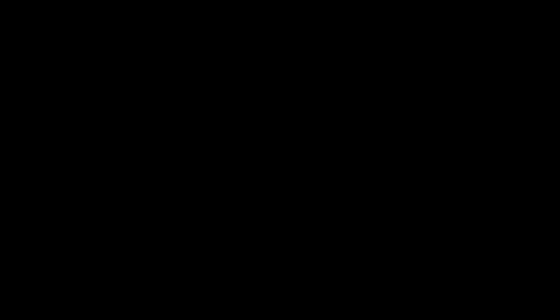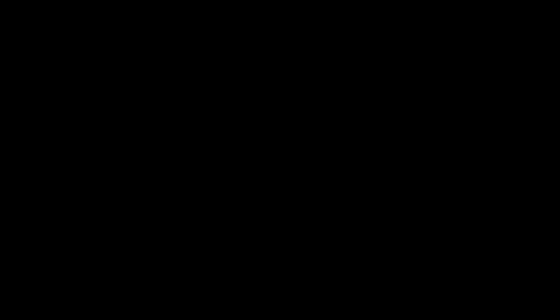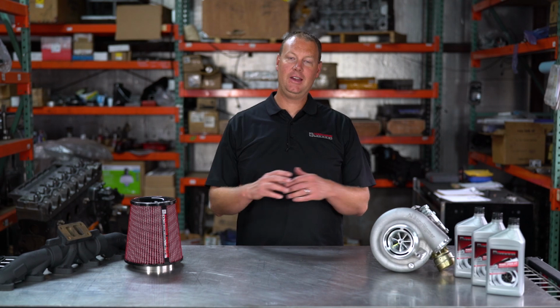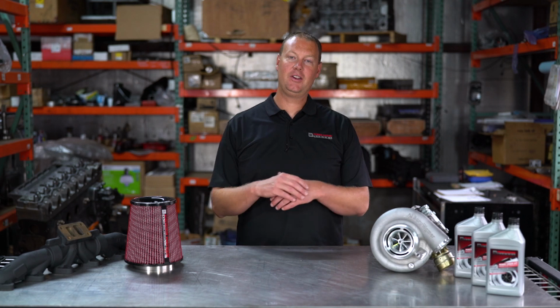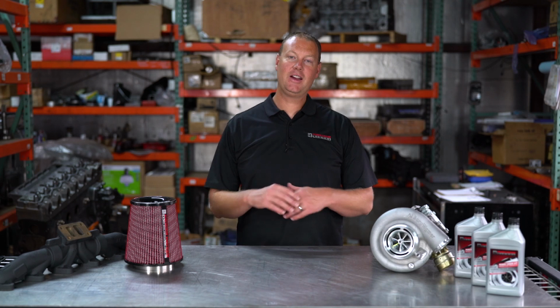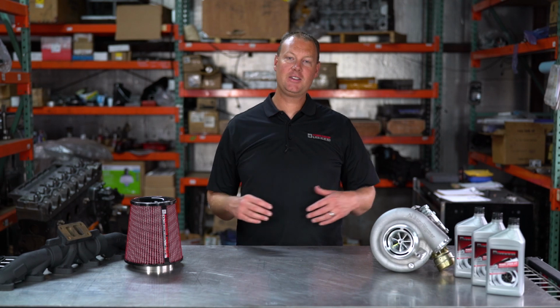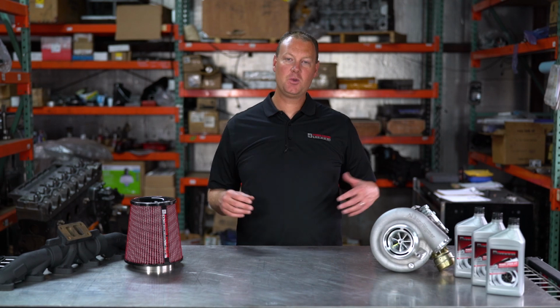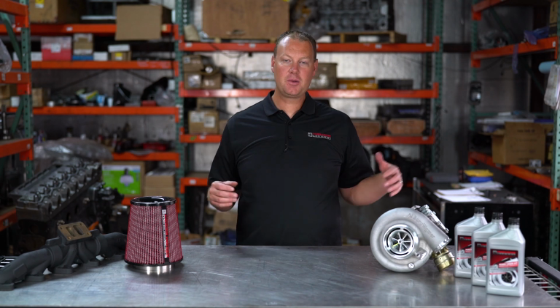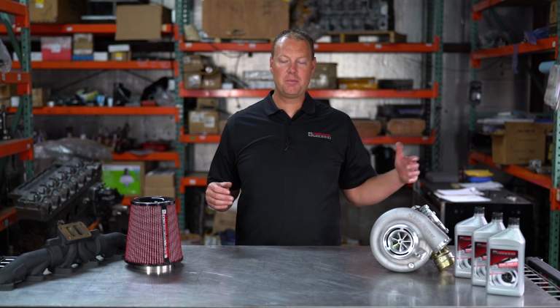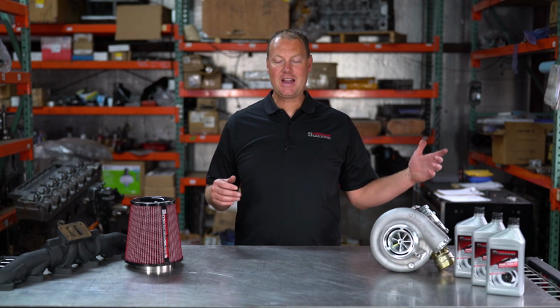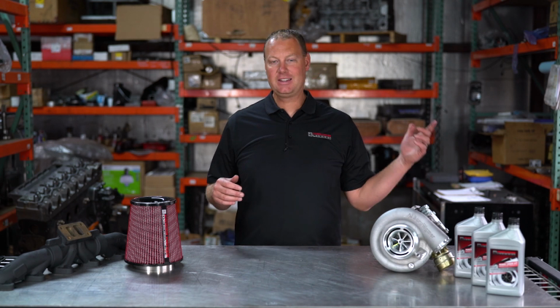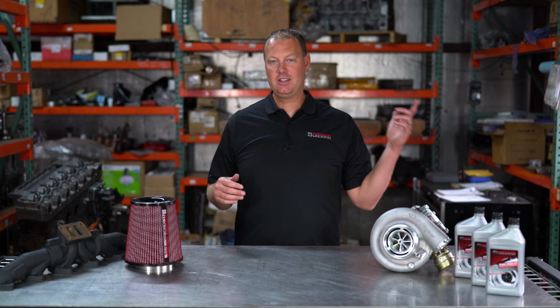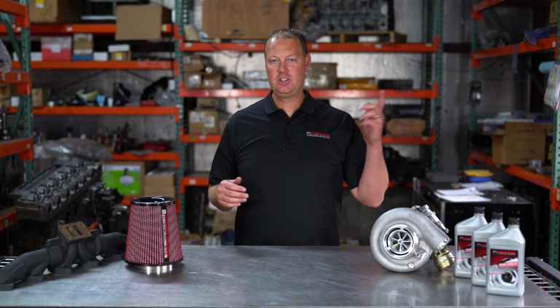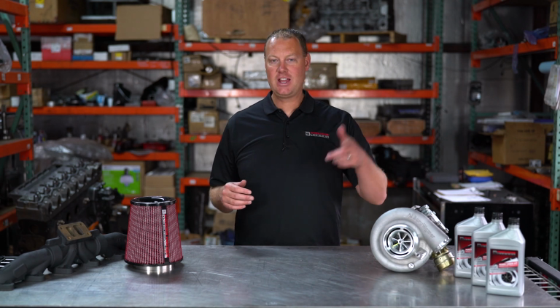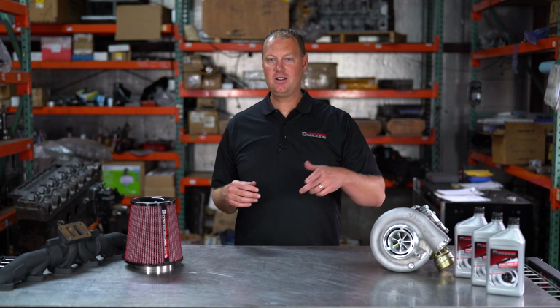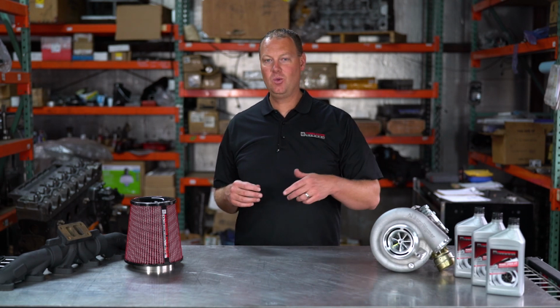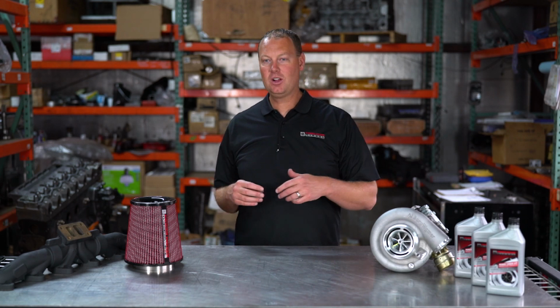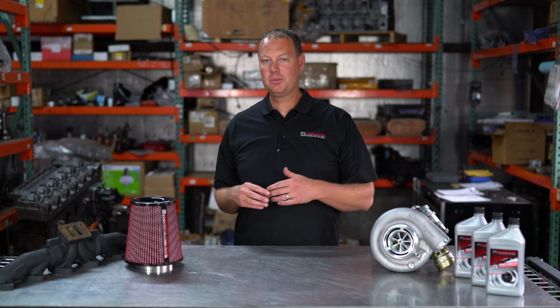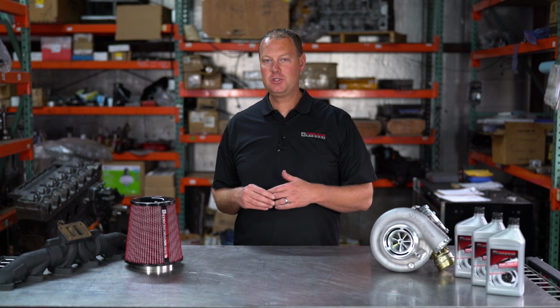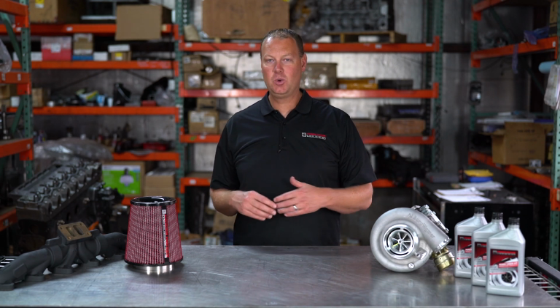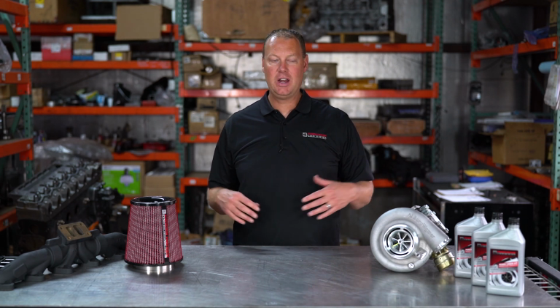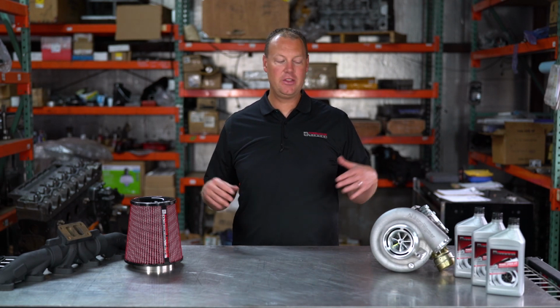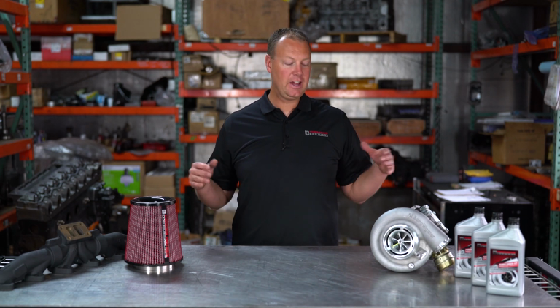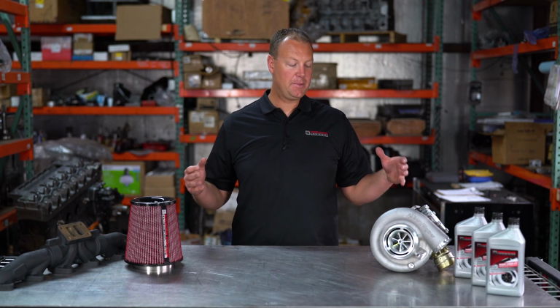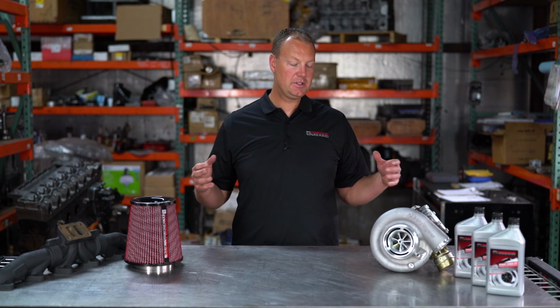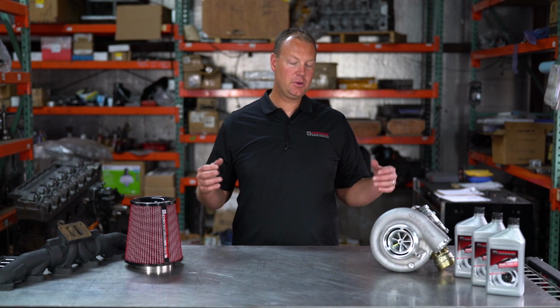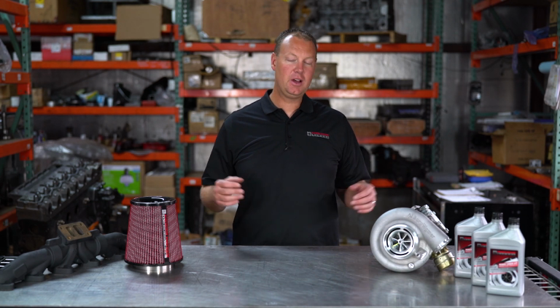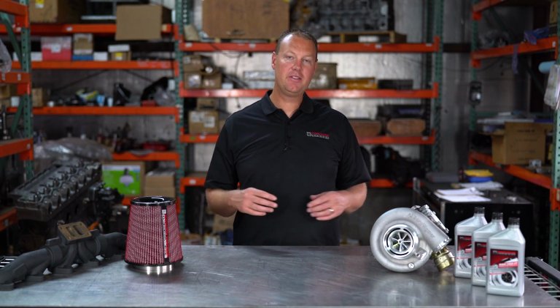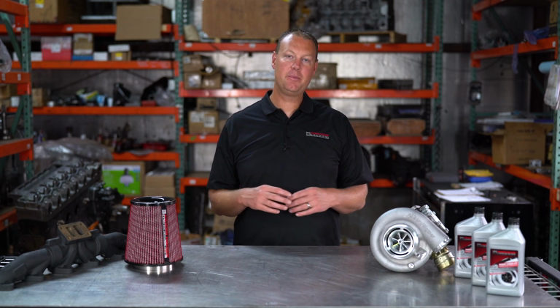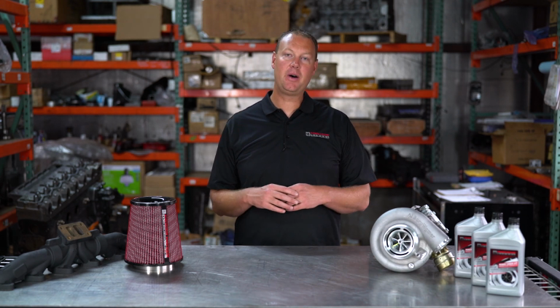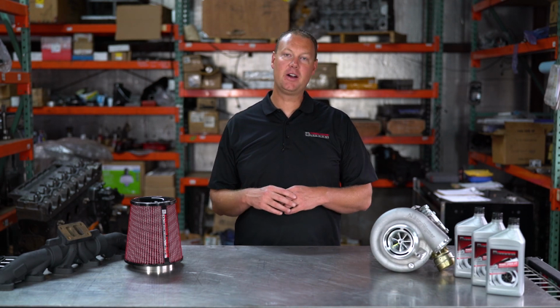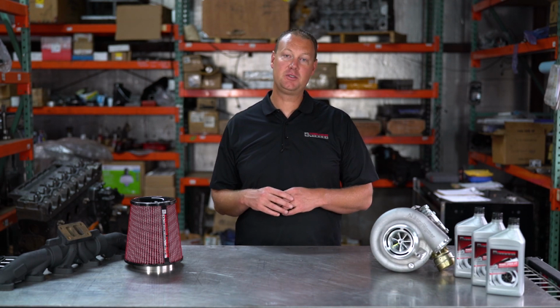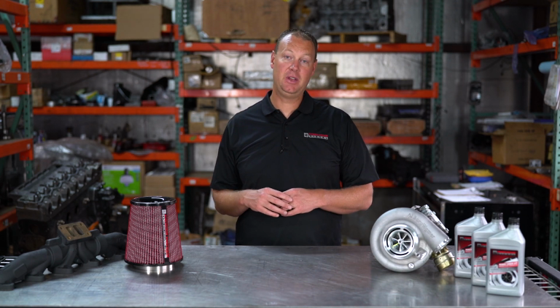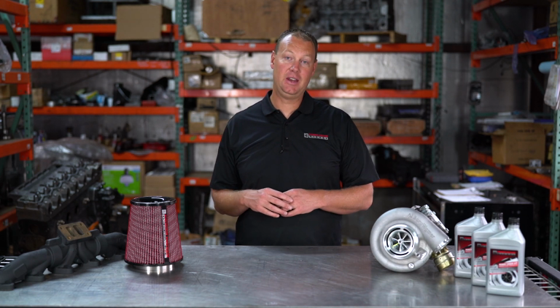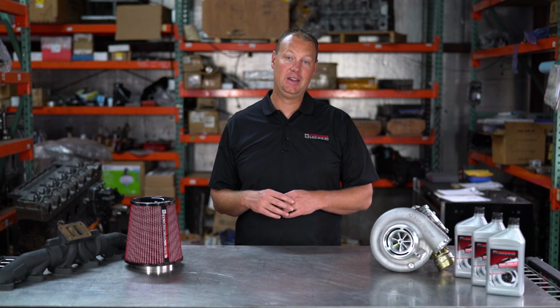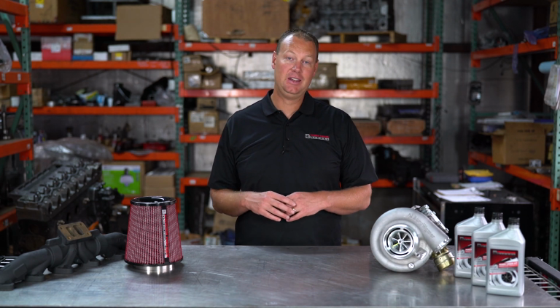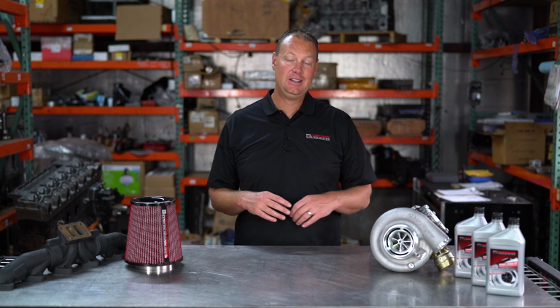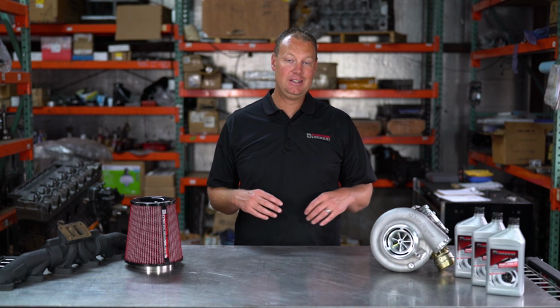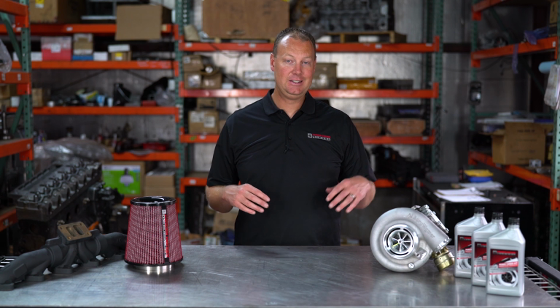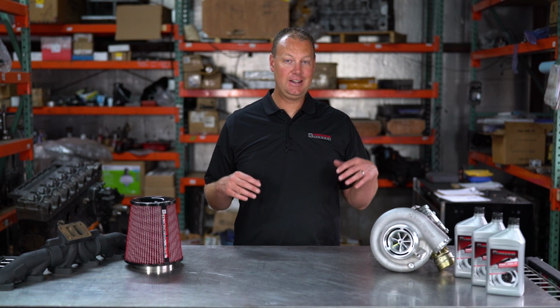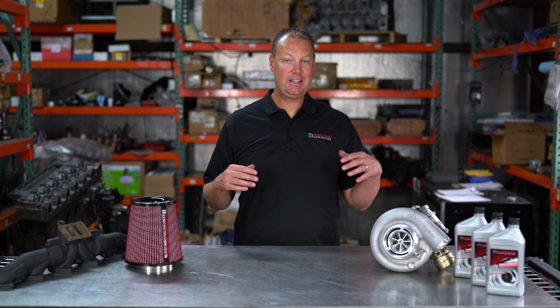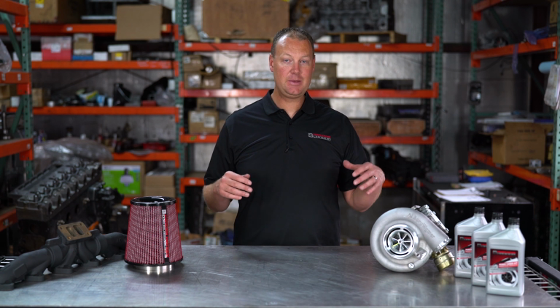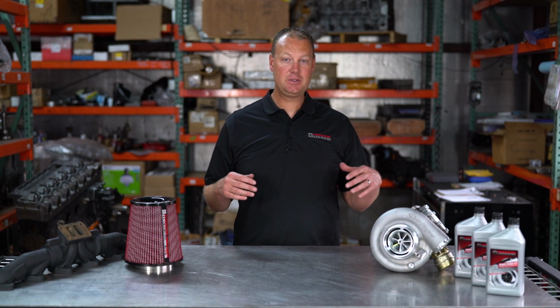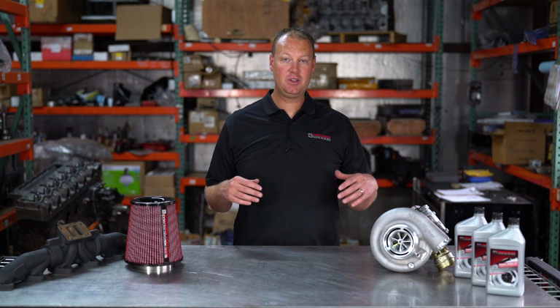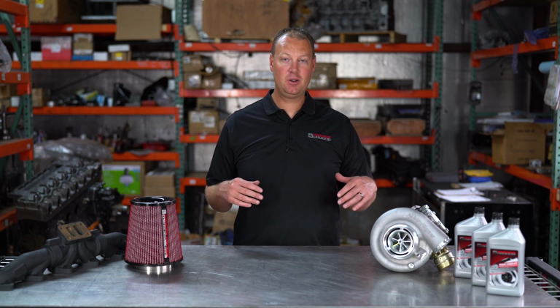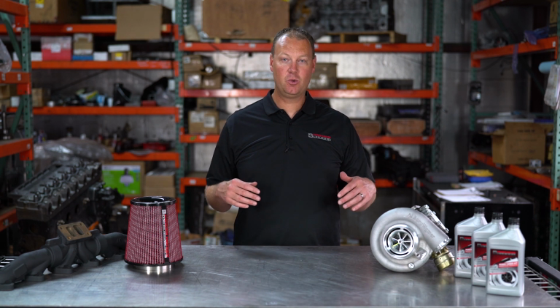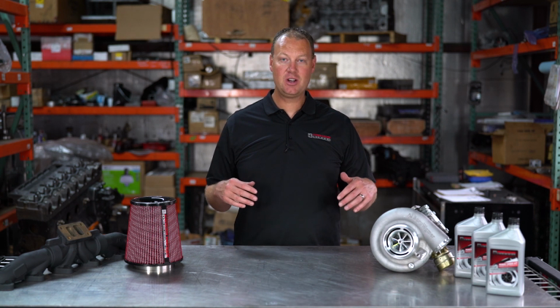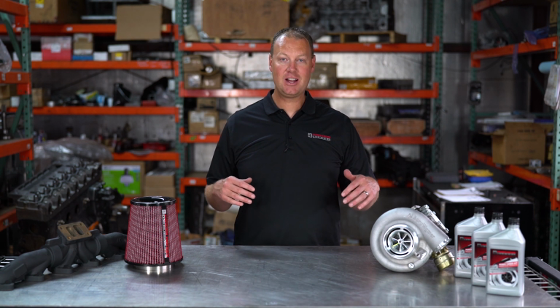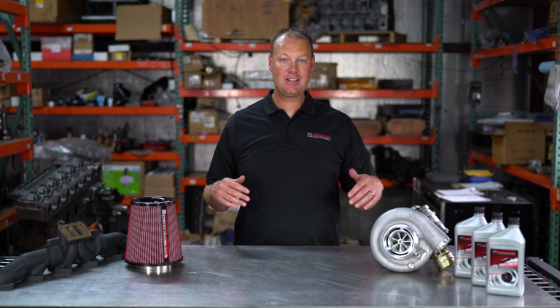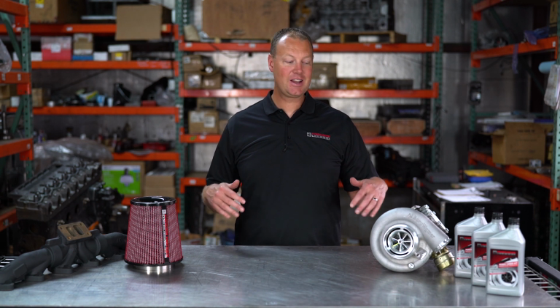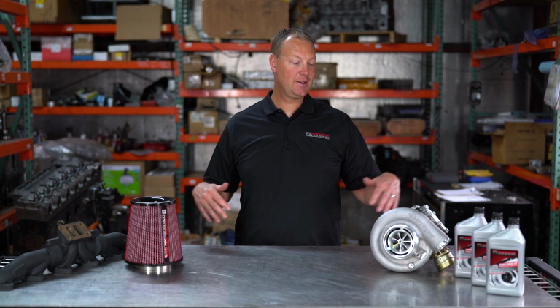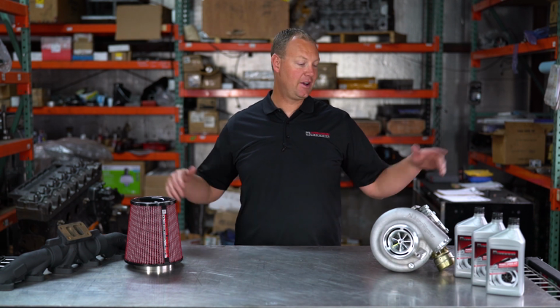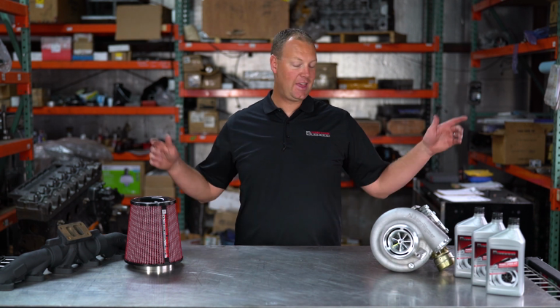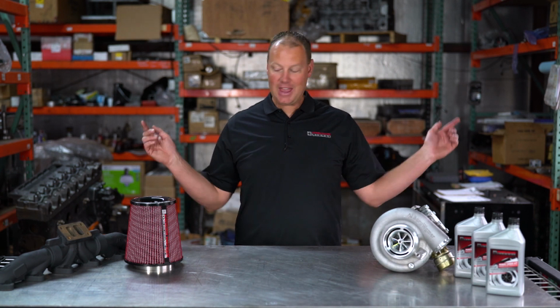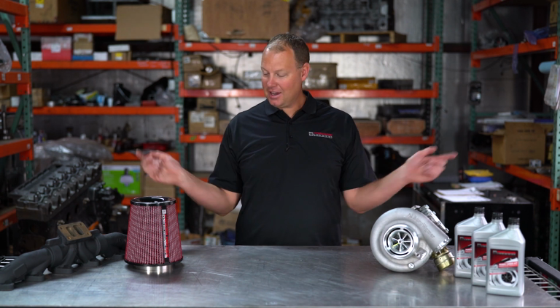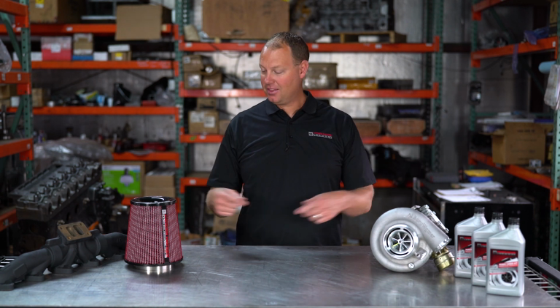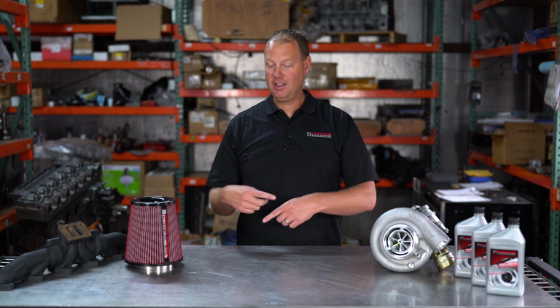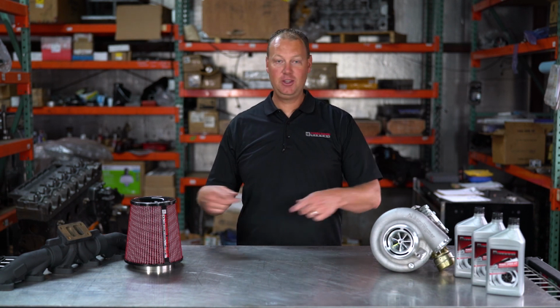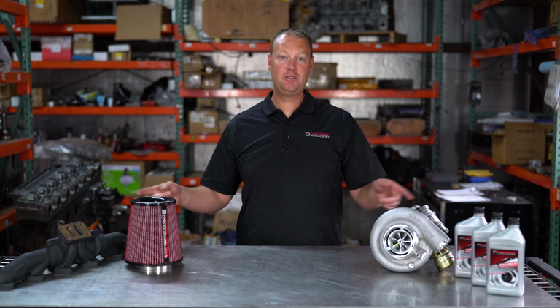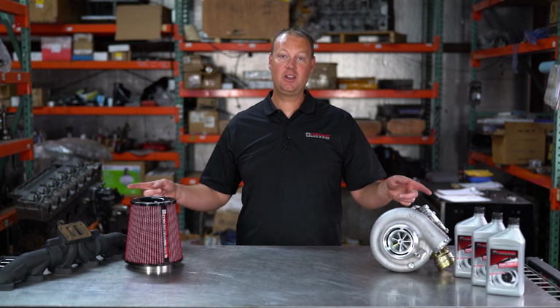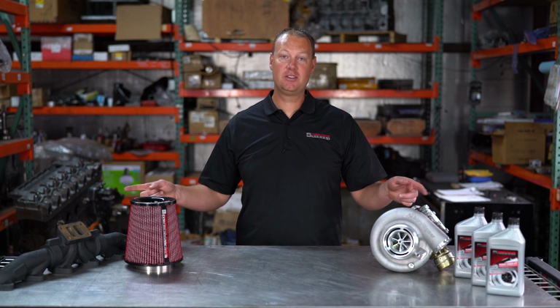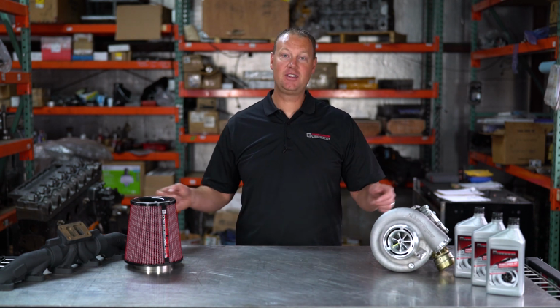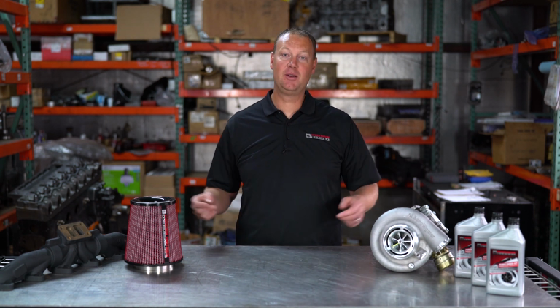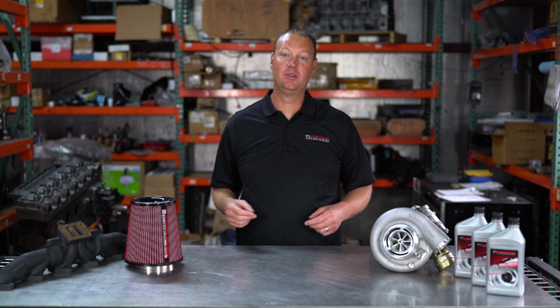Hey there guys, welcome back to the channel. Welcome to another episode of the Parts Bin. In today's episode, we're not talking about anything you see on this table.